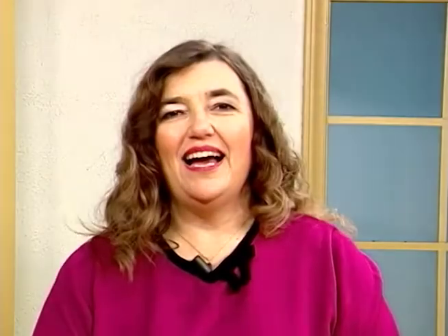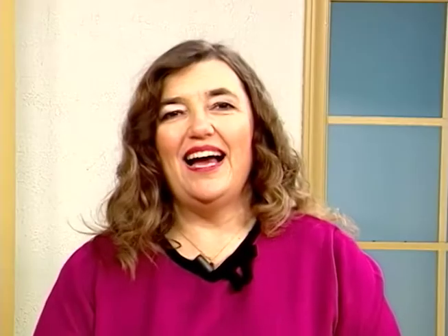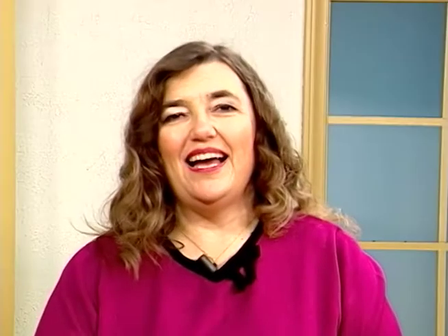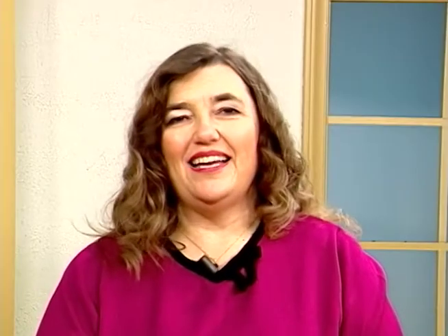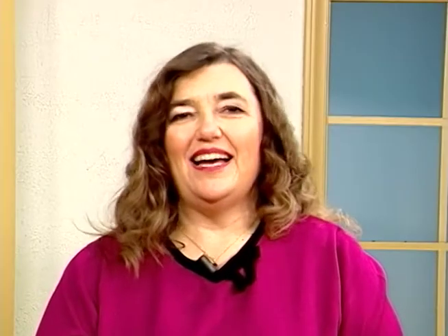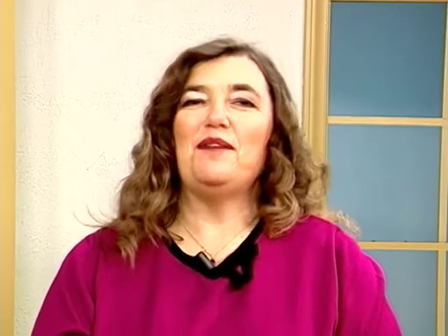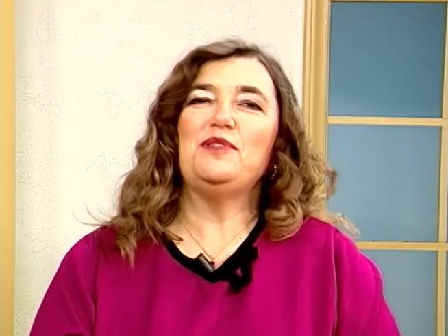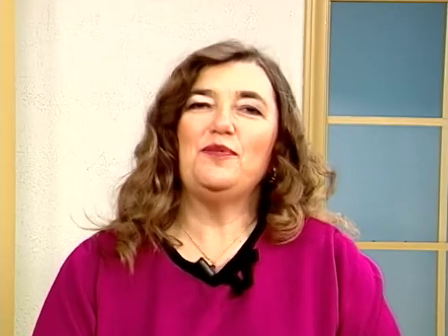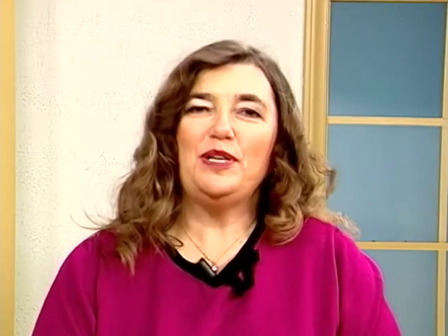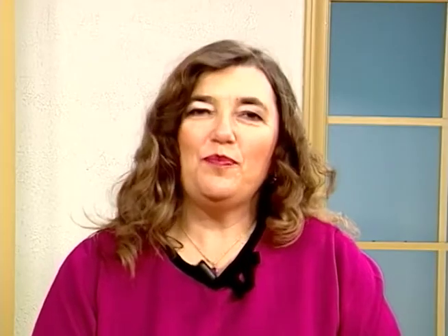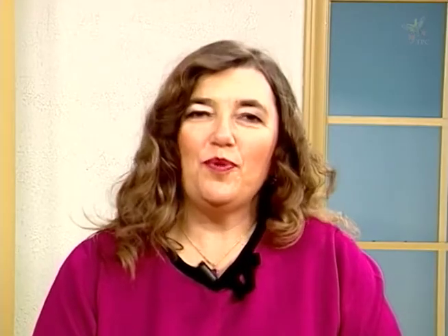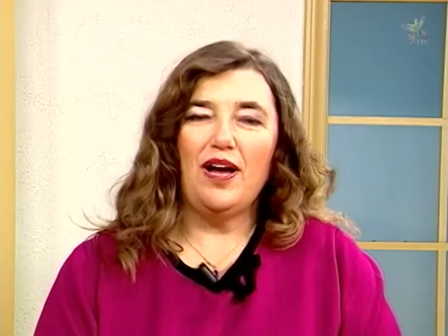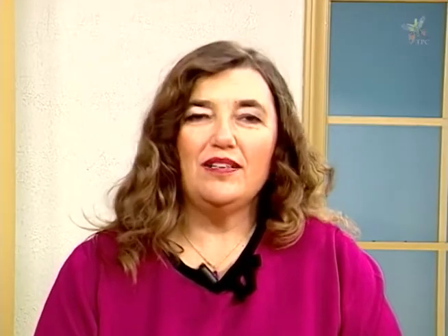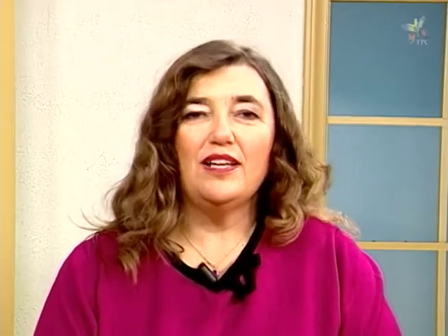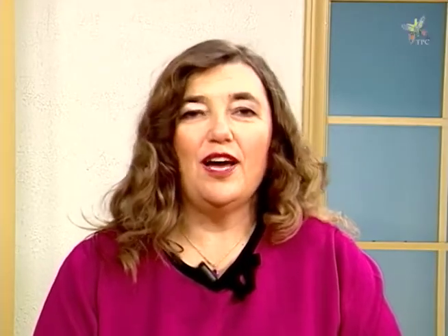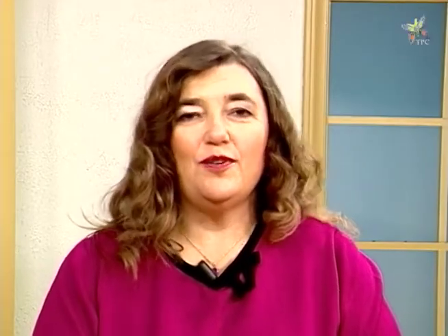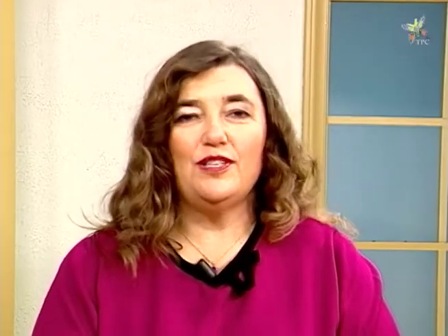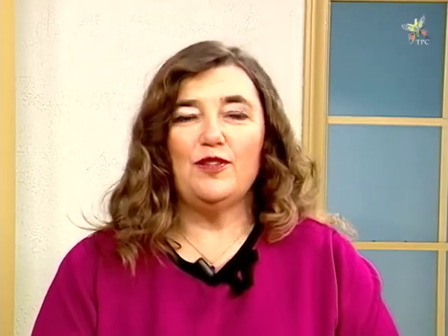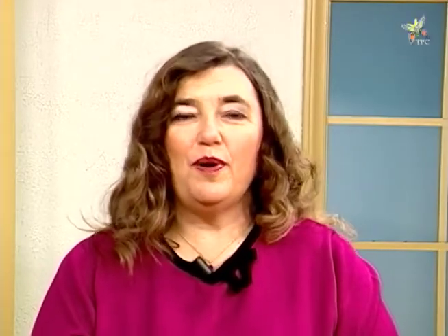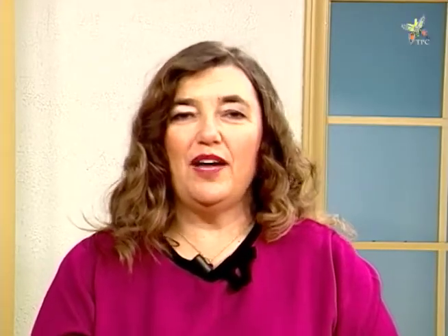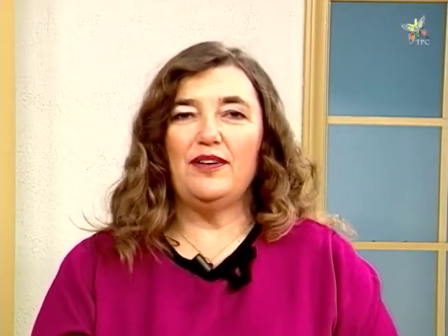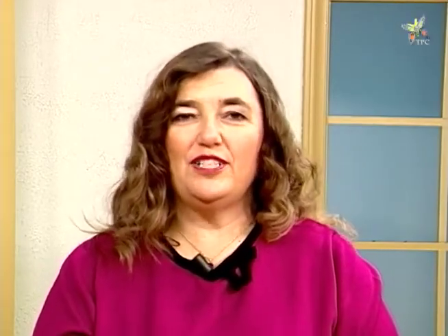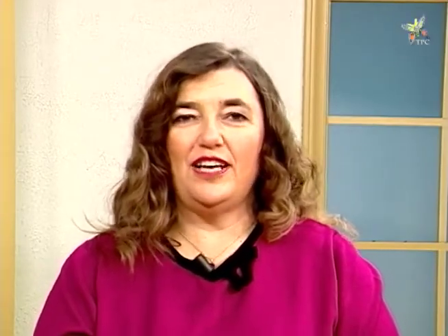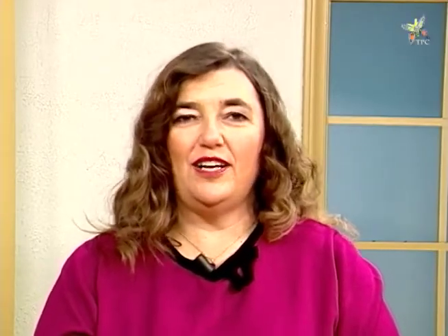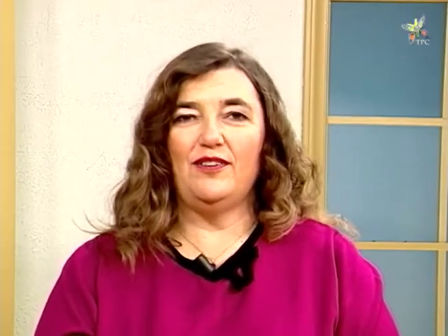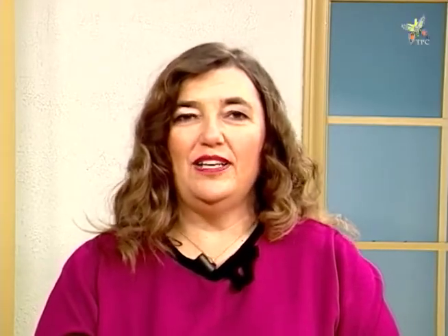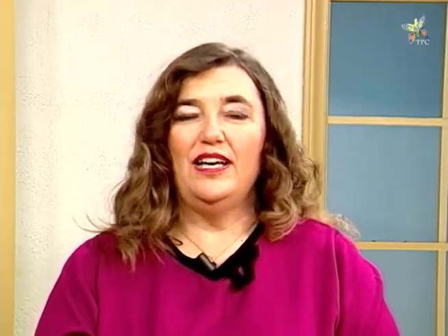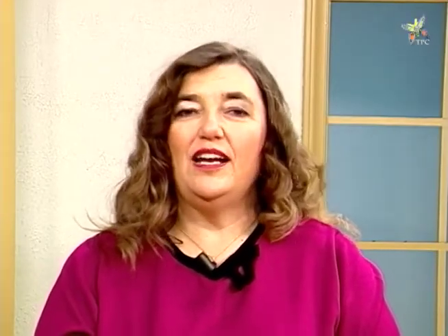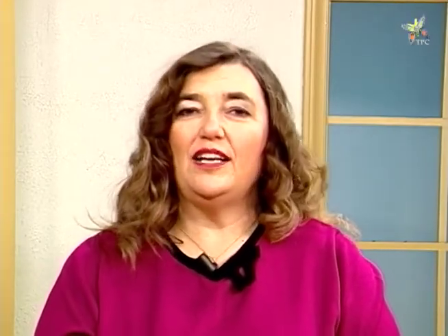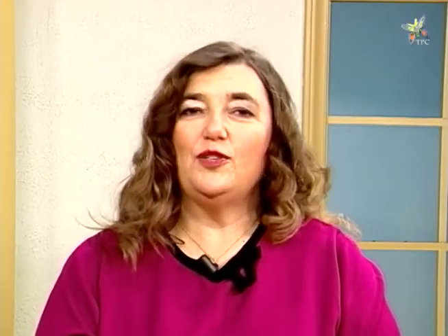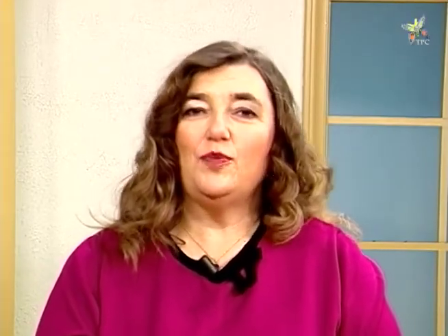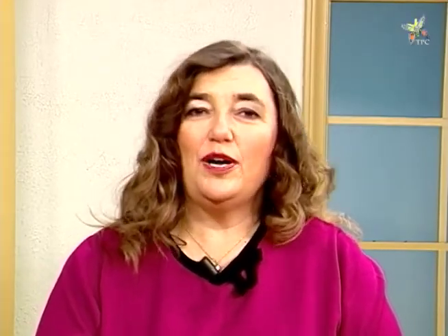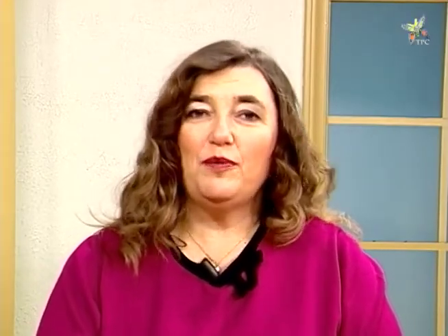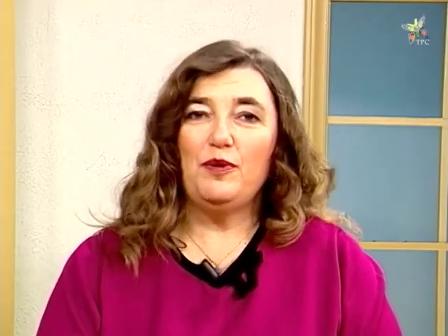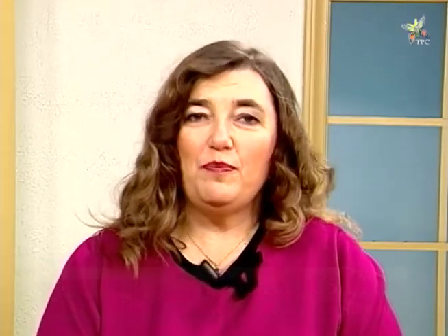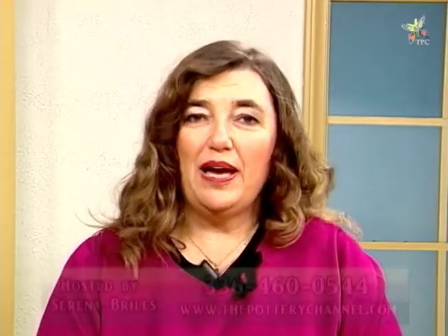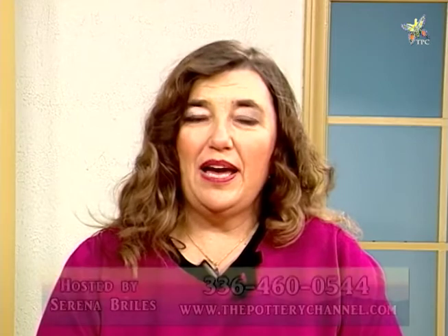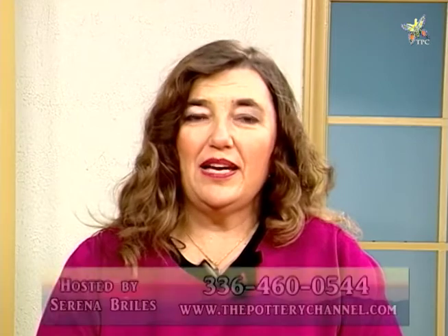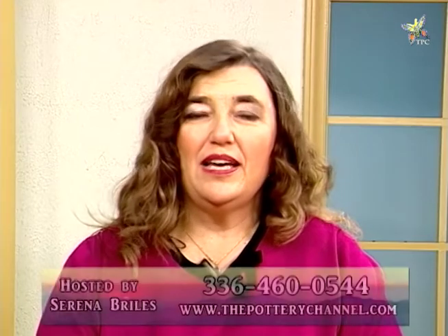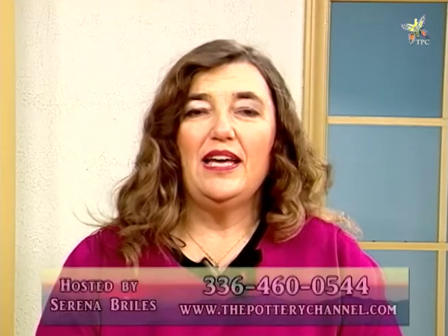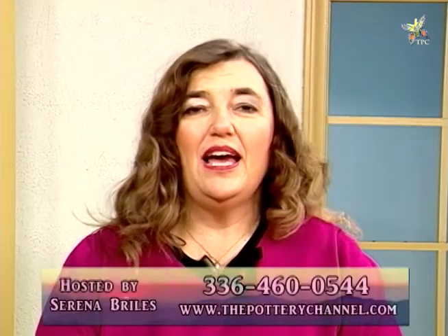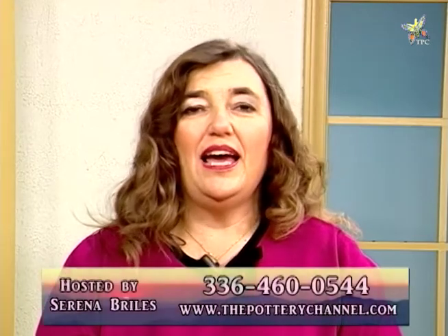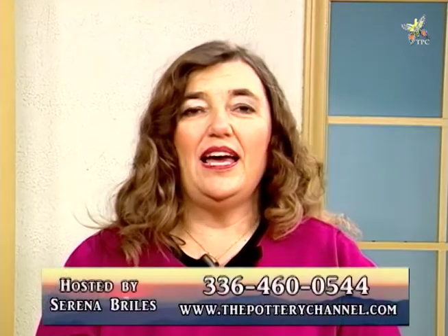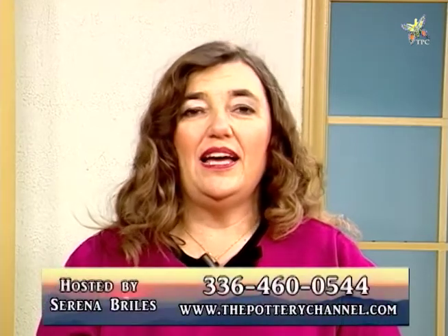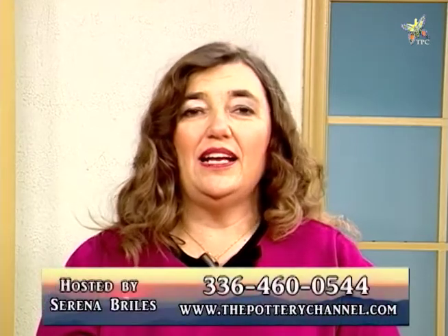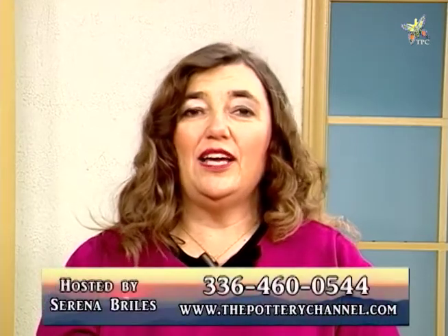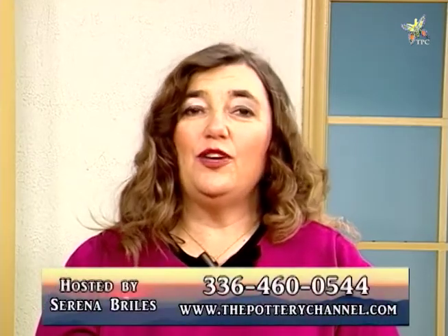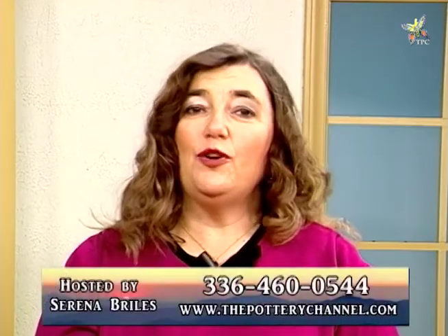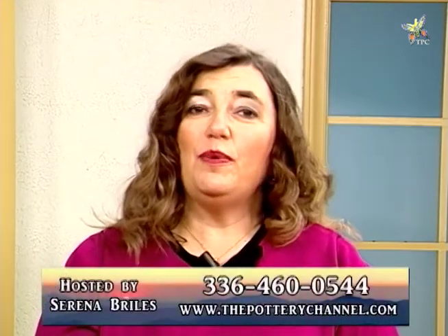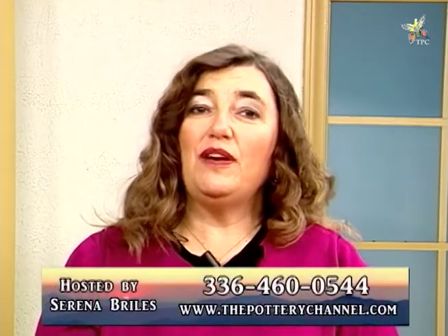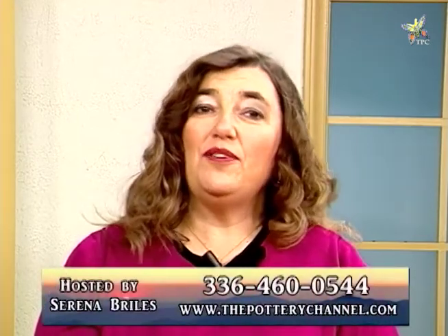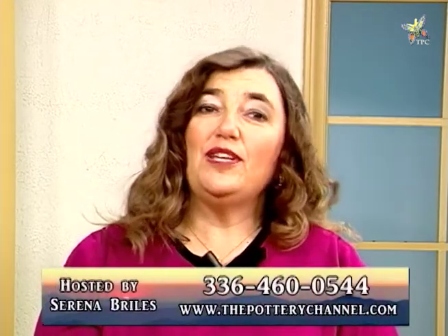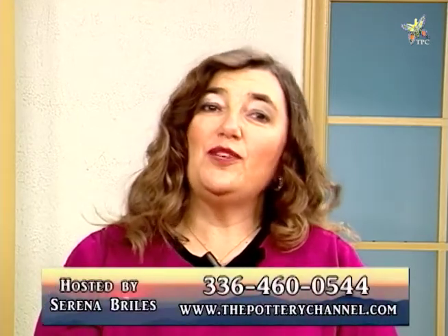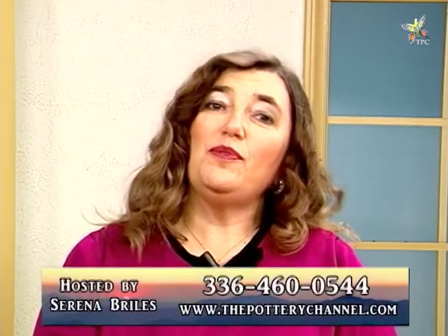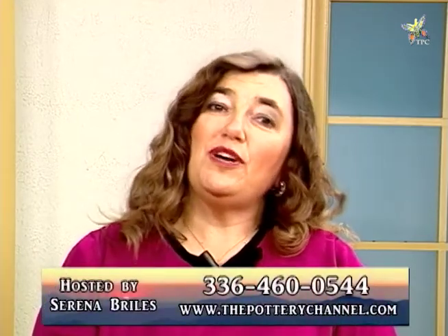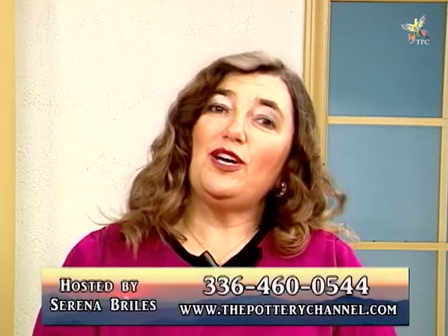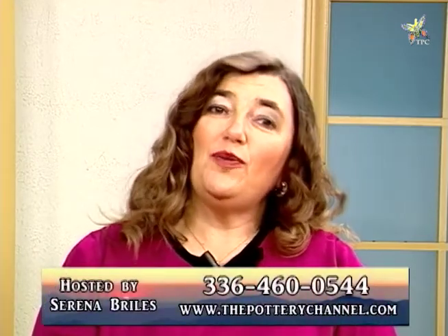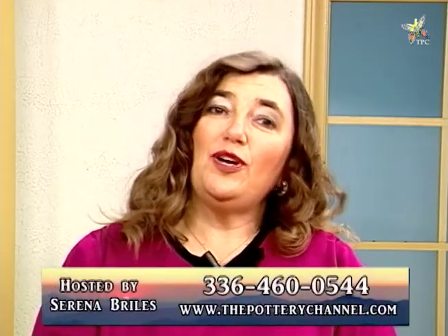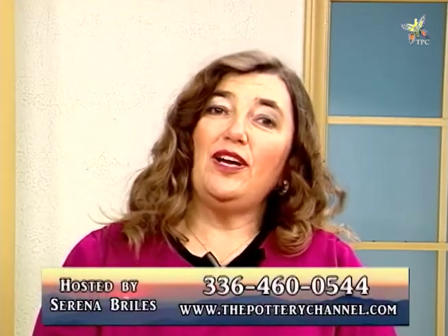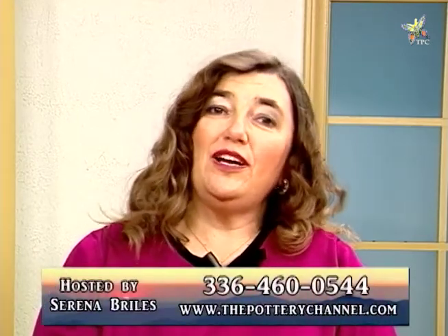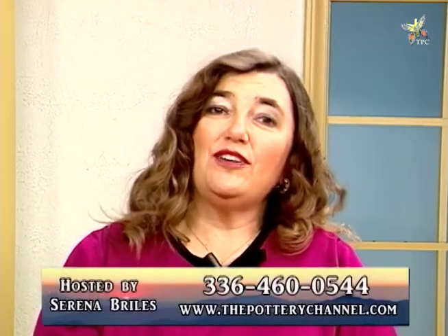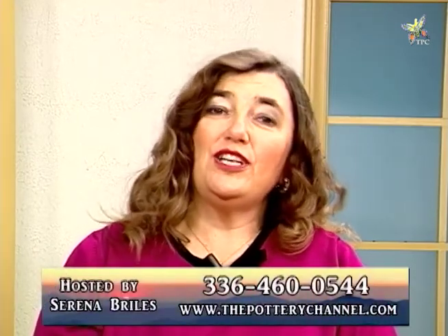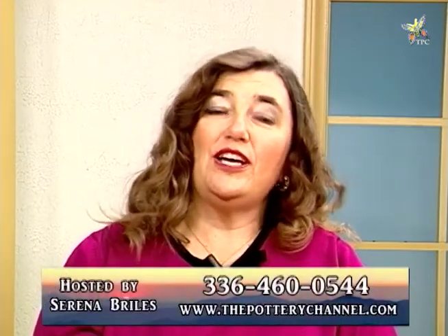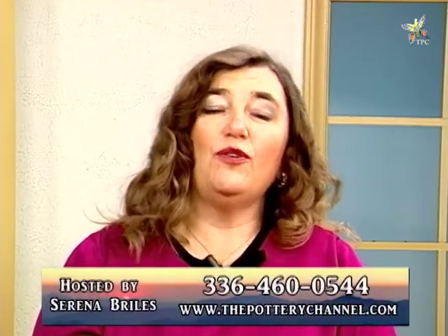Hi, I'm Serena Briles, host of the Pottery Channel. I'd like to welcome you back and let you know about a few things we've got going on in our channel.